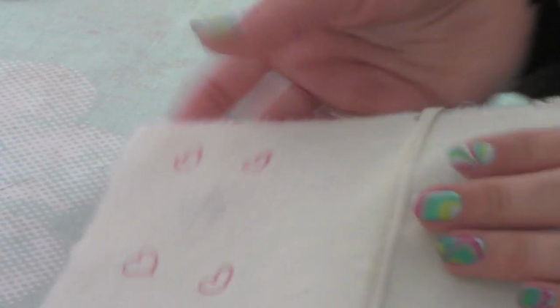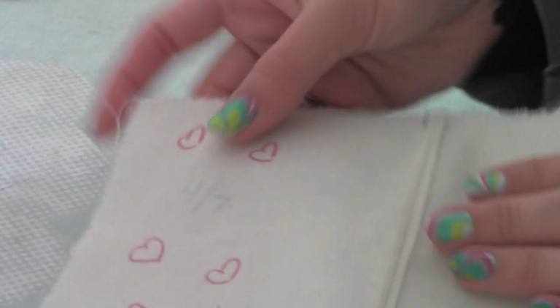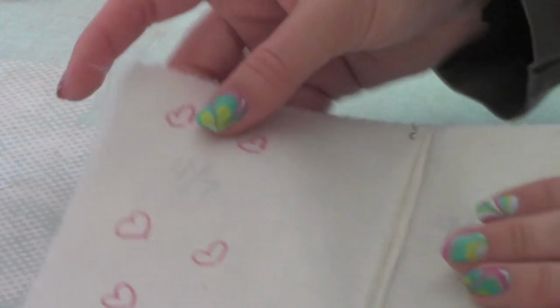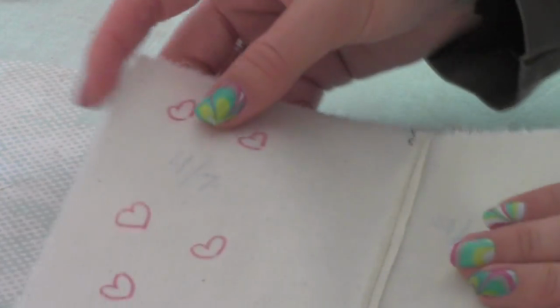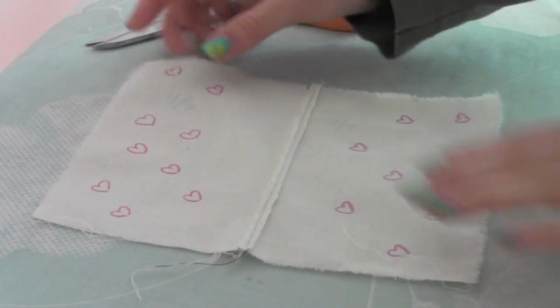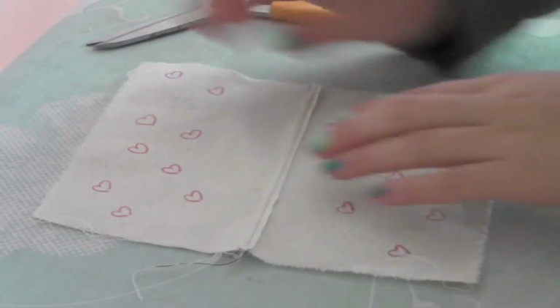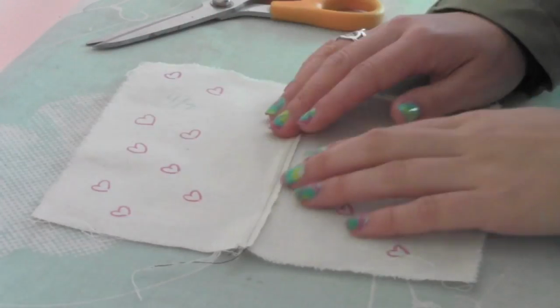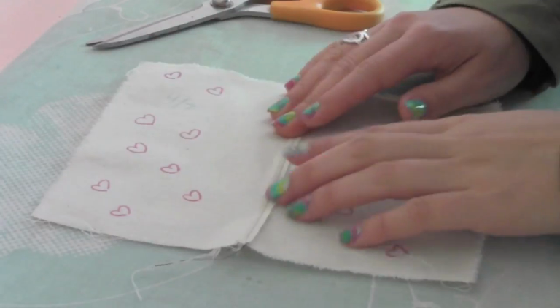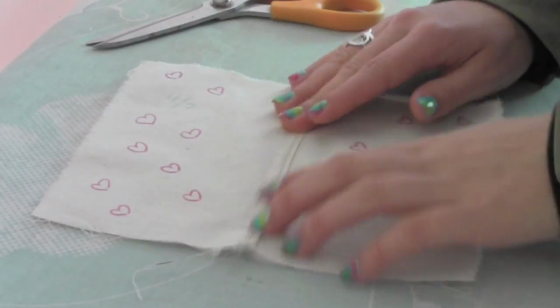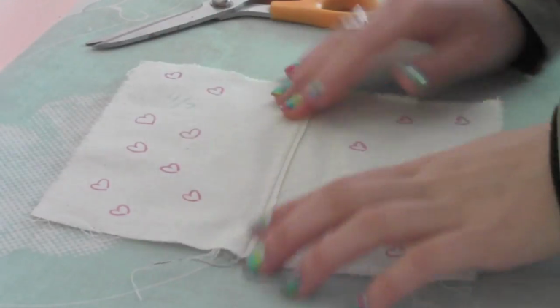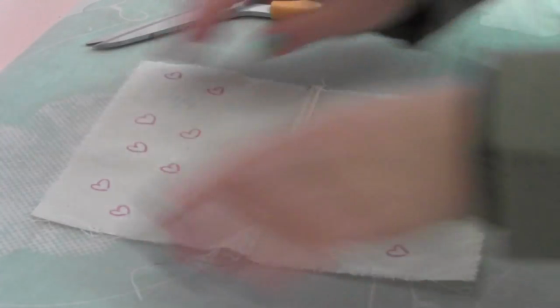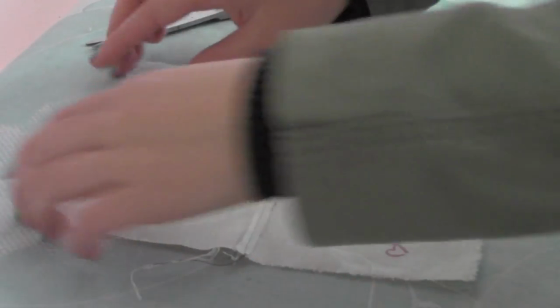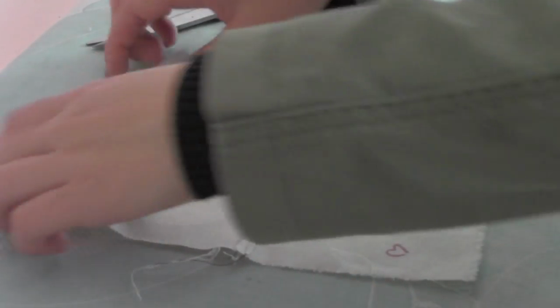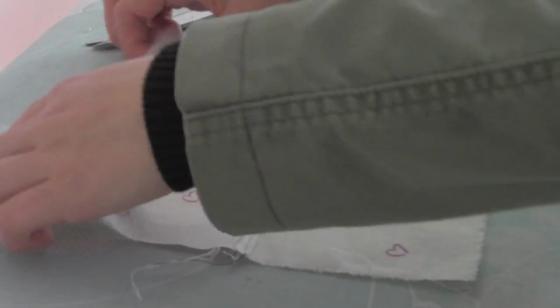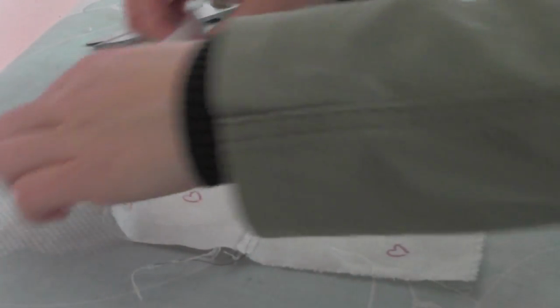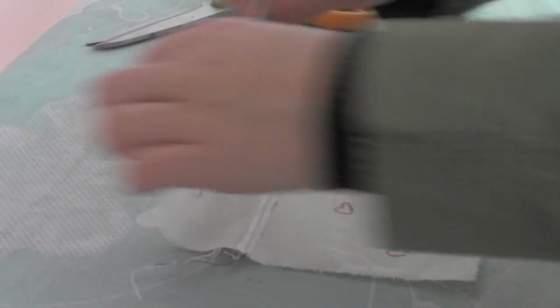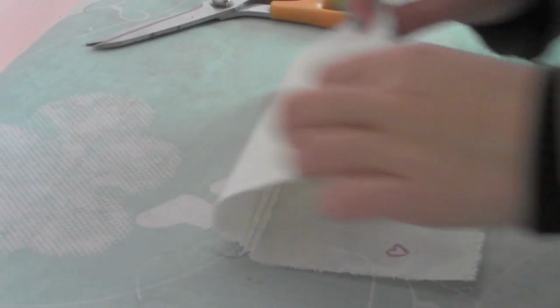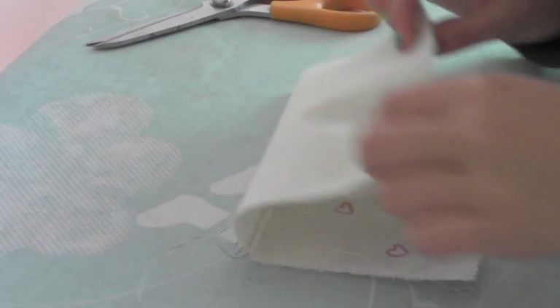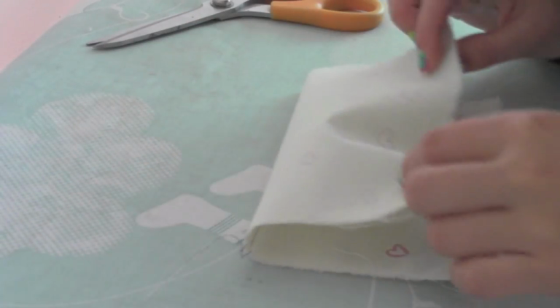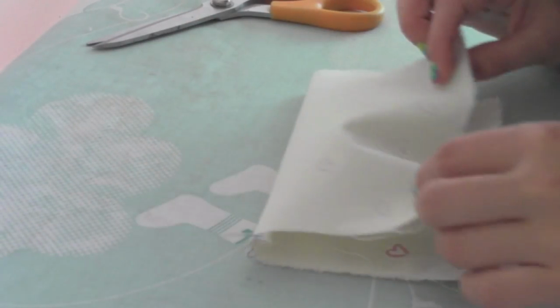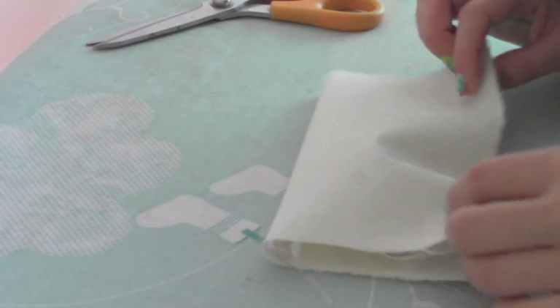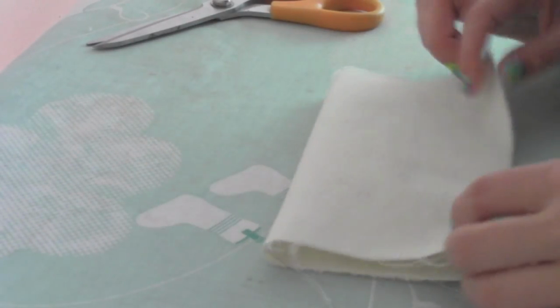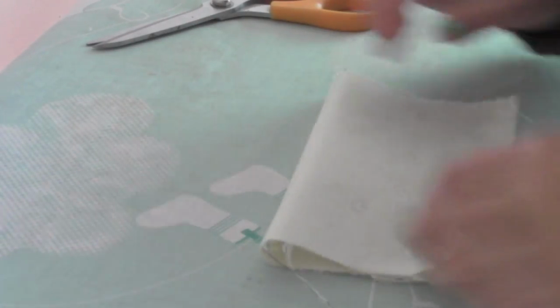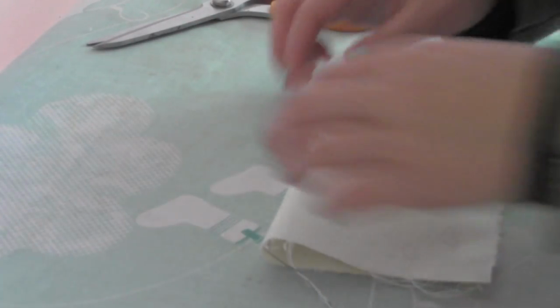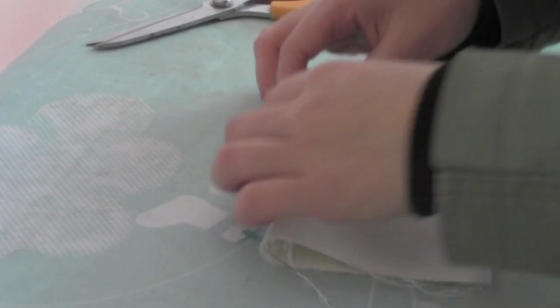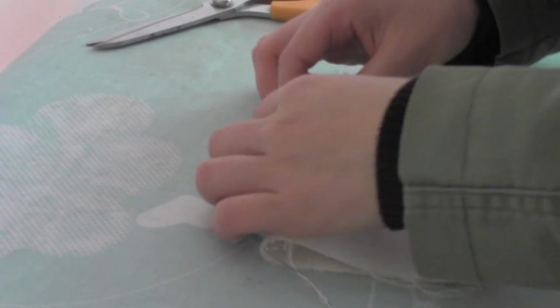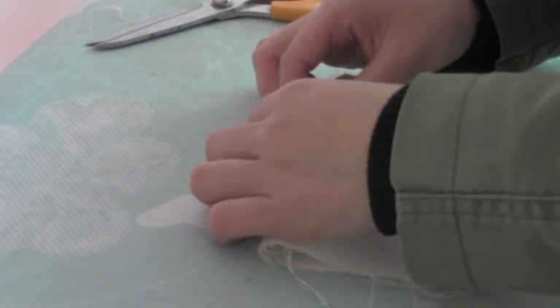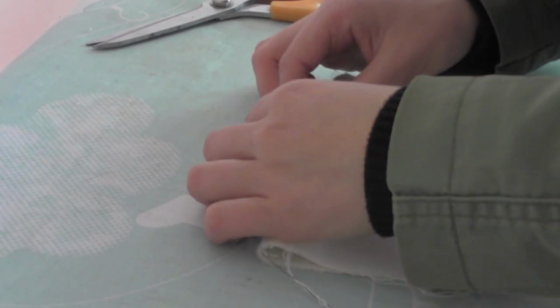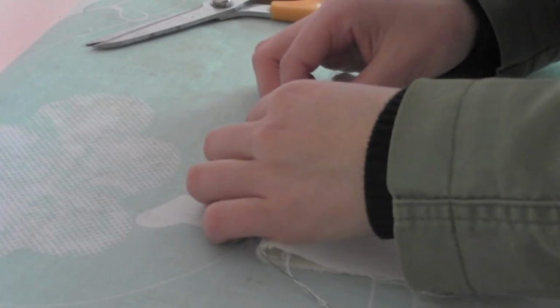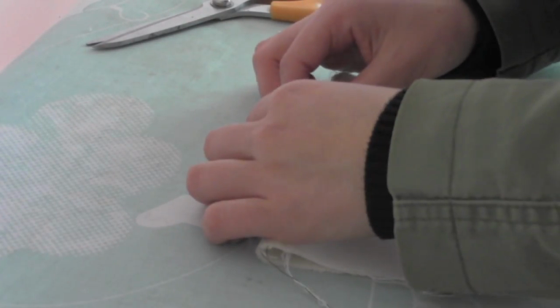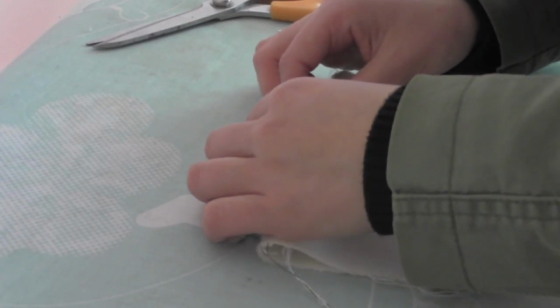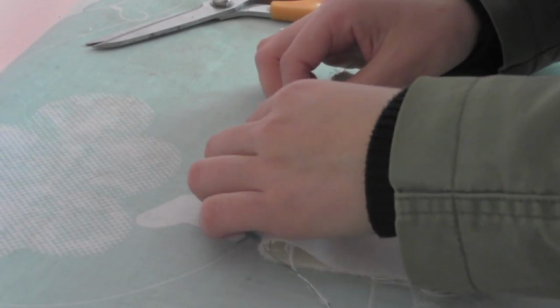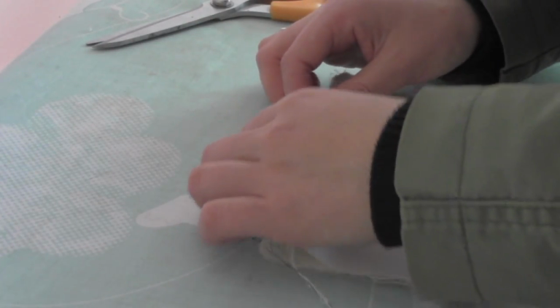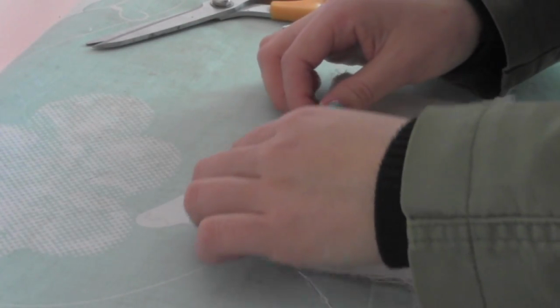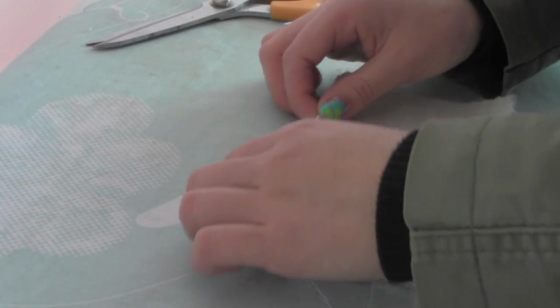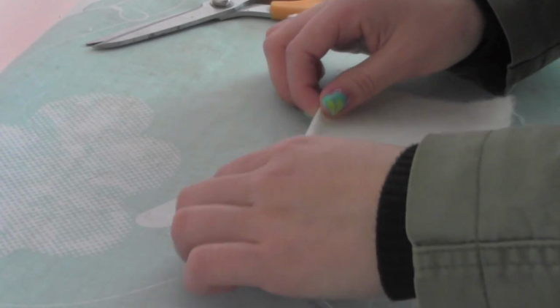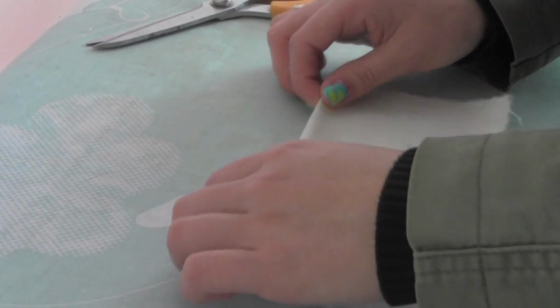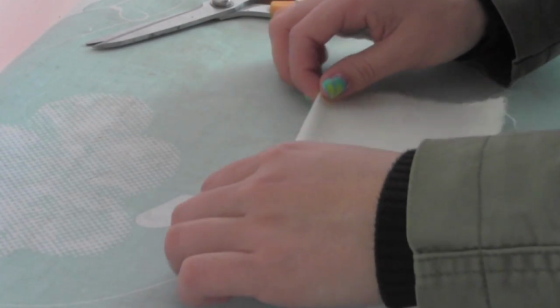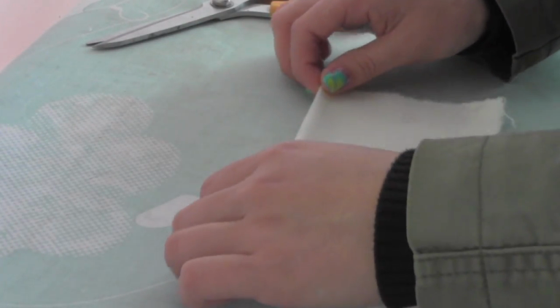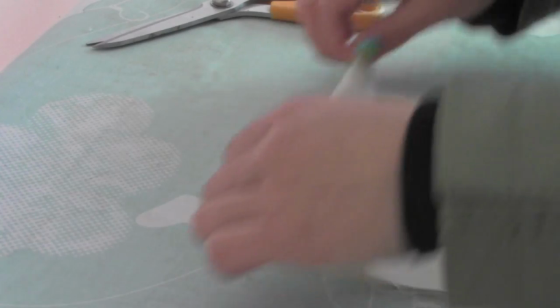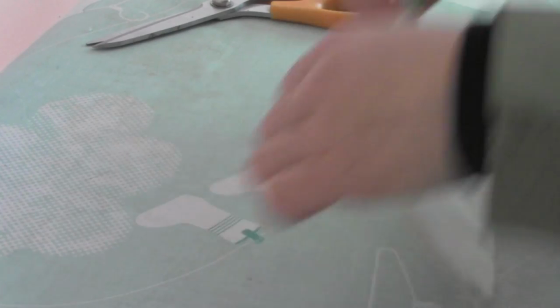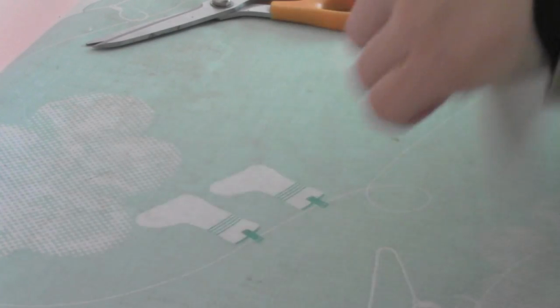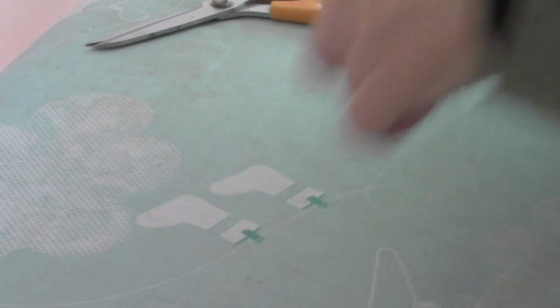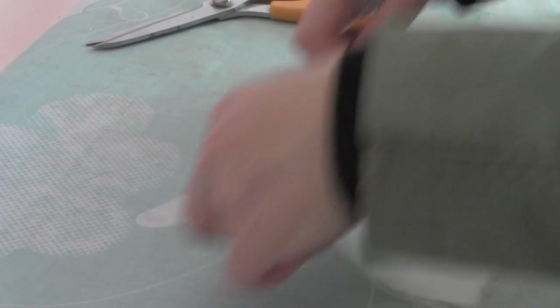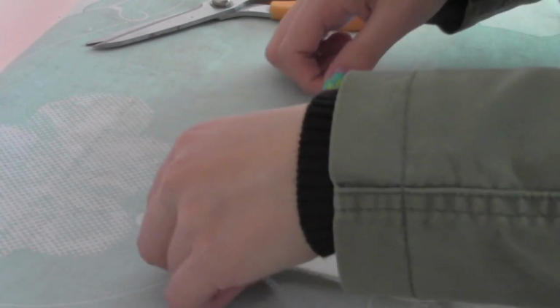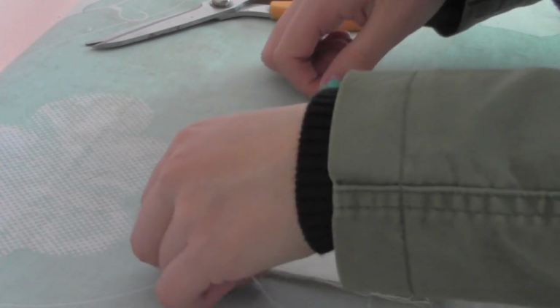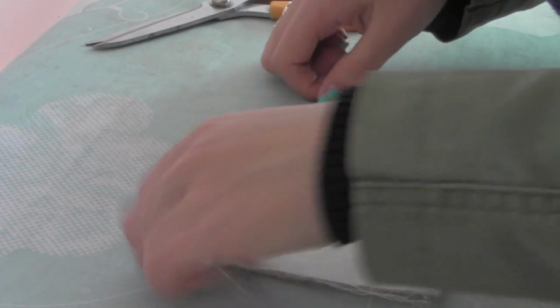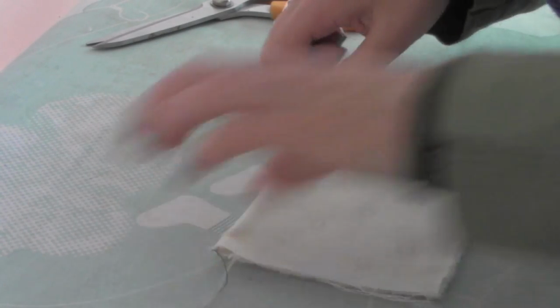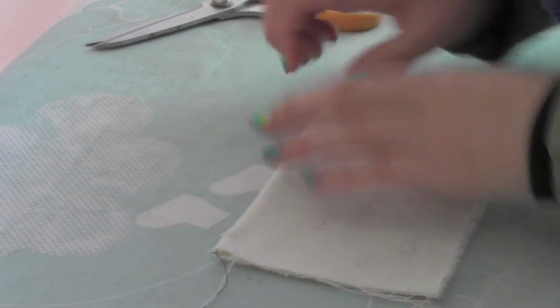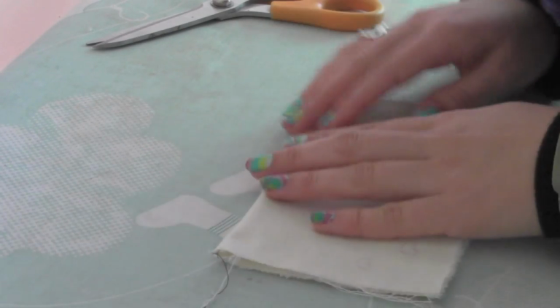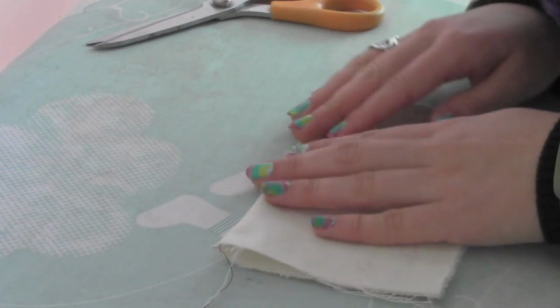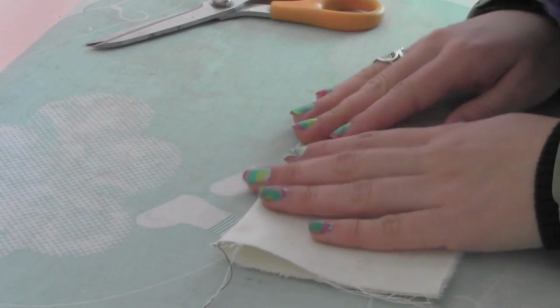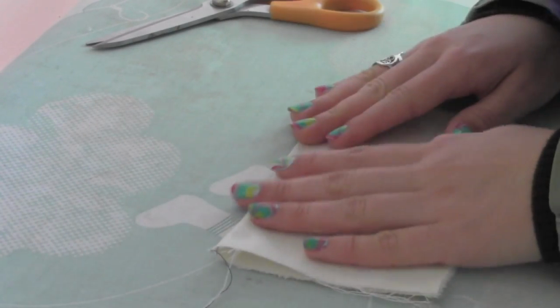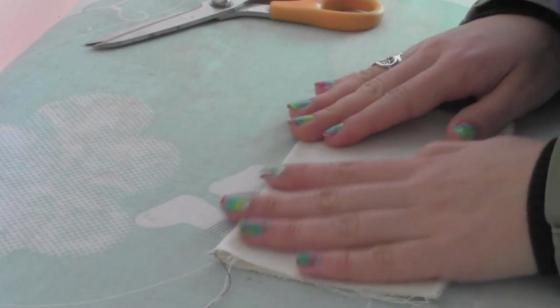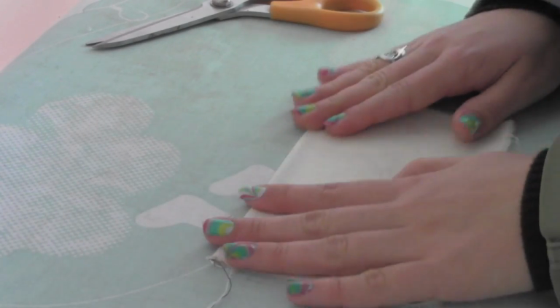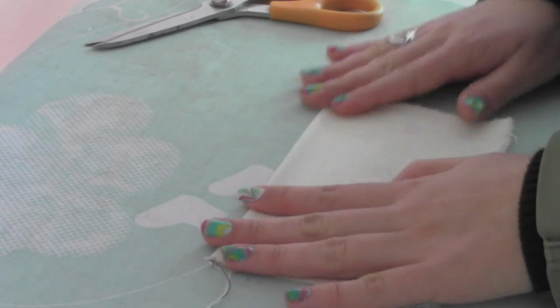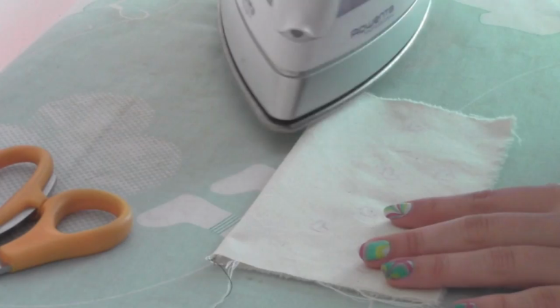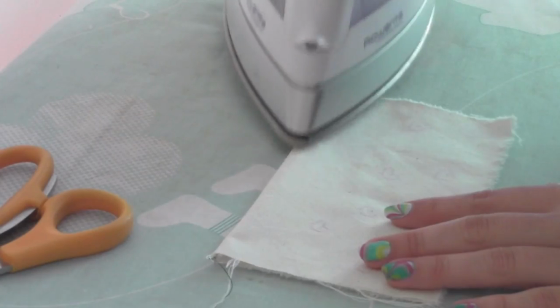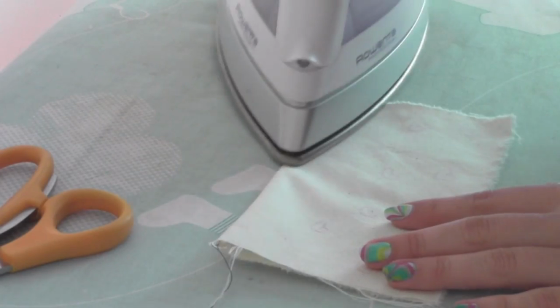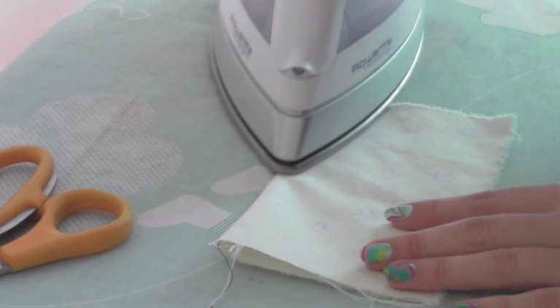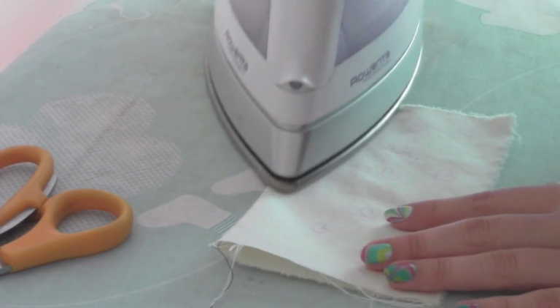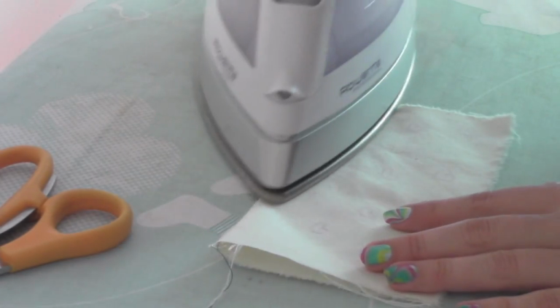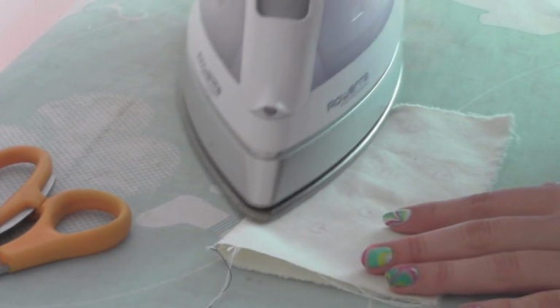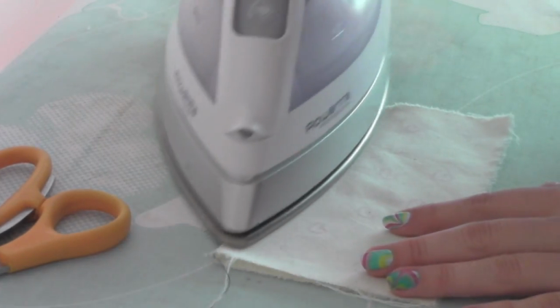Now fold it in half right sides together and iron it. Make sure the fold is right on the seam.